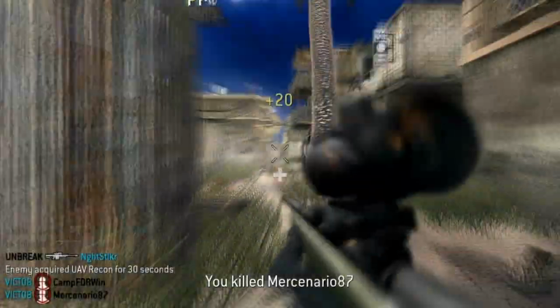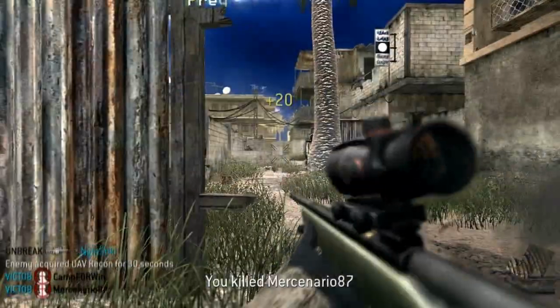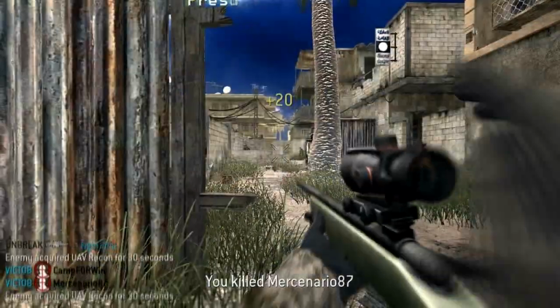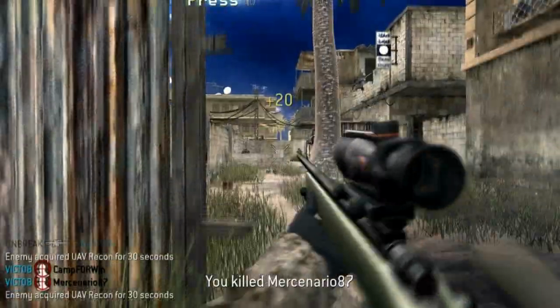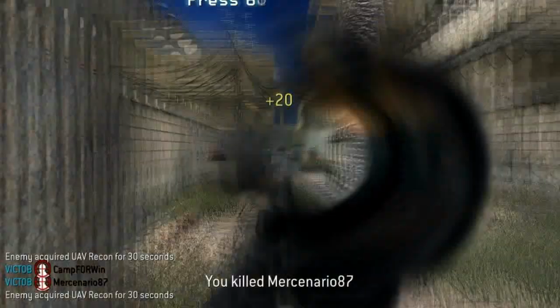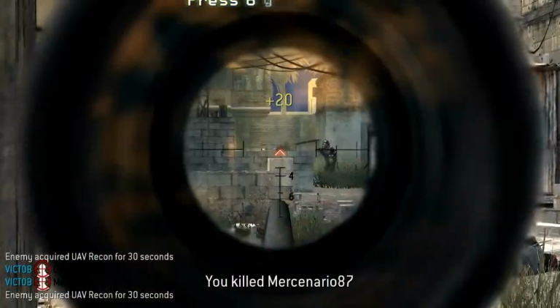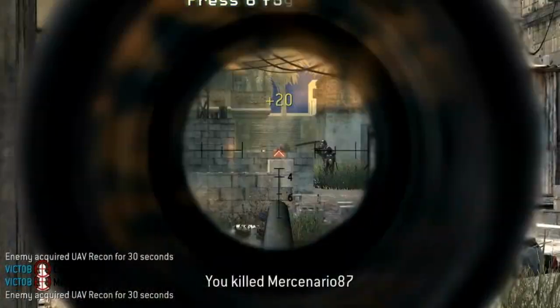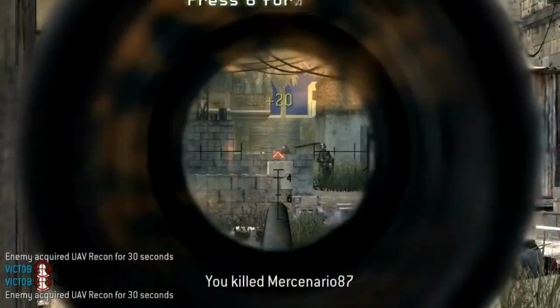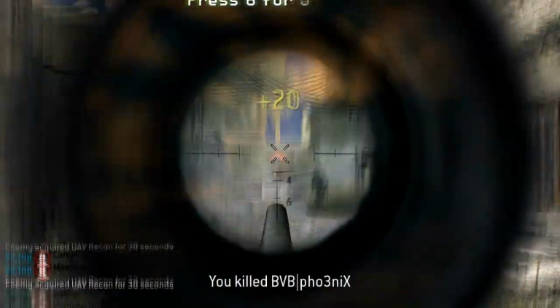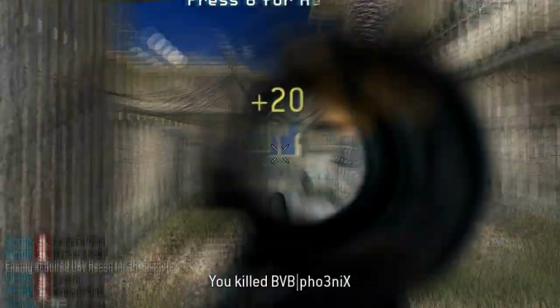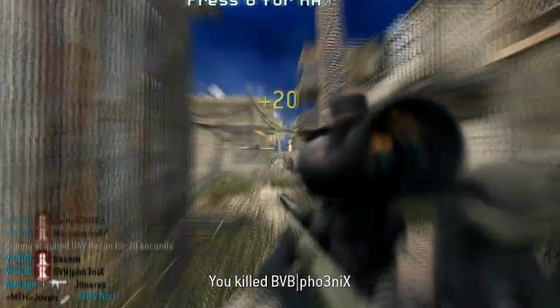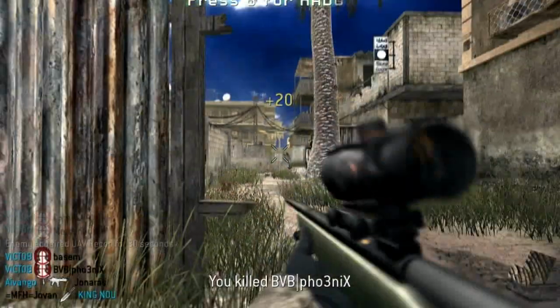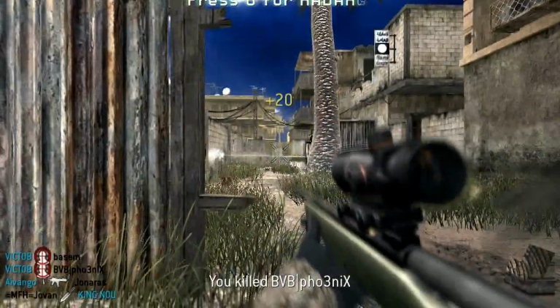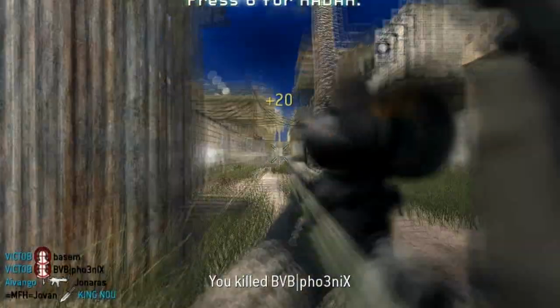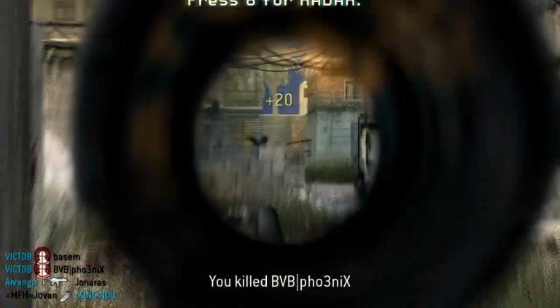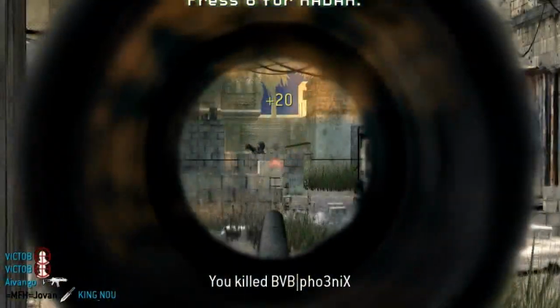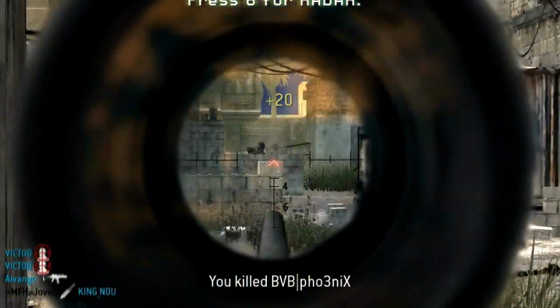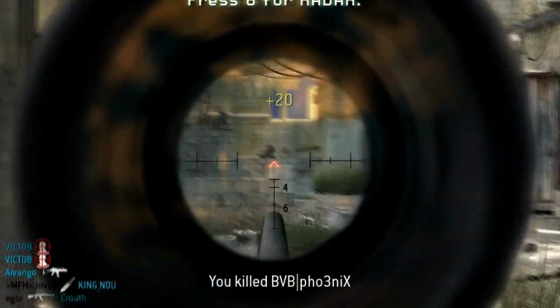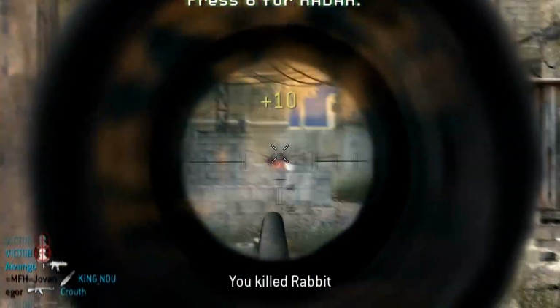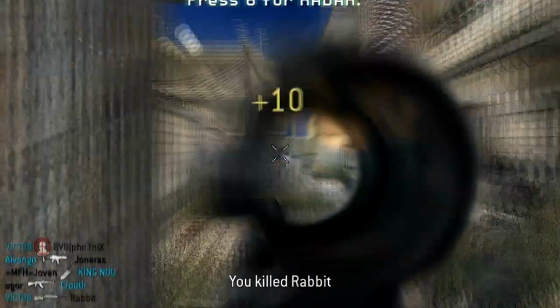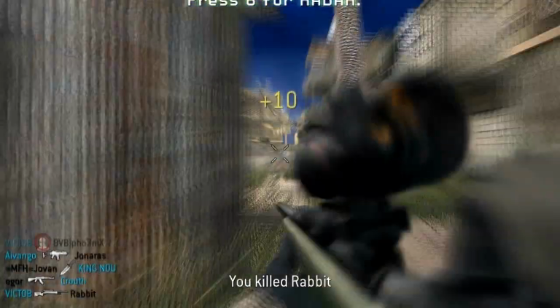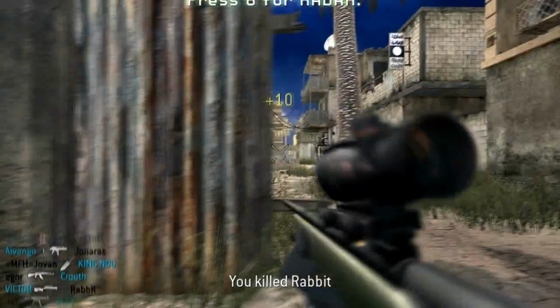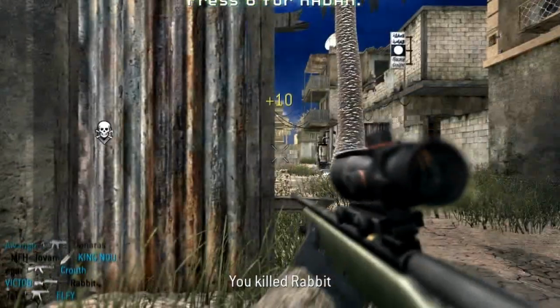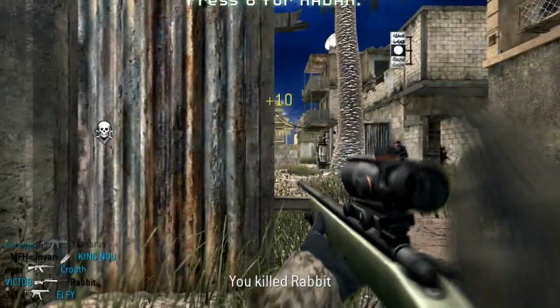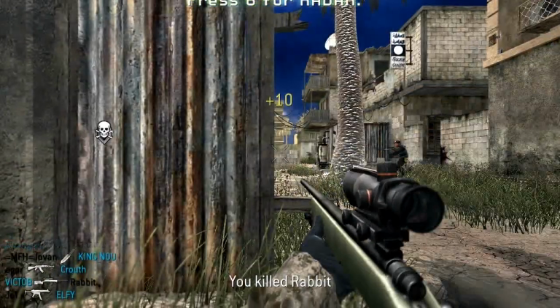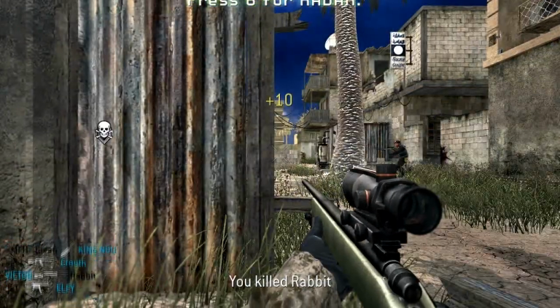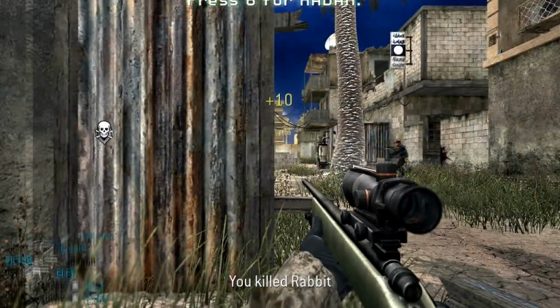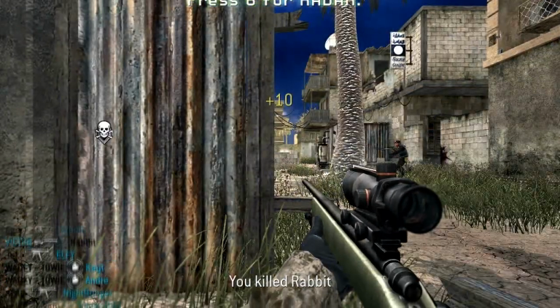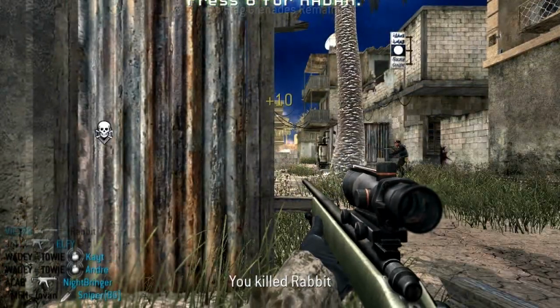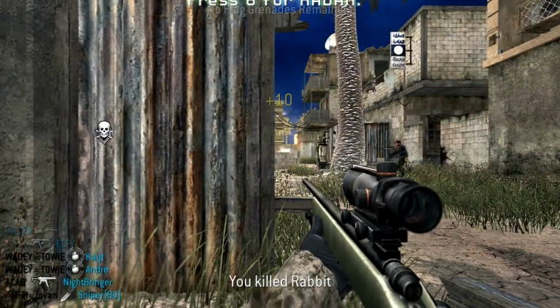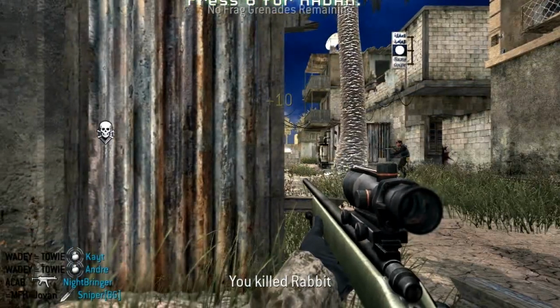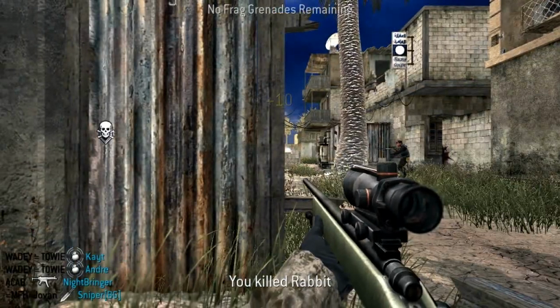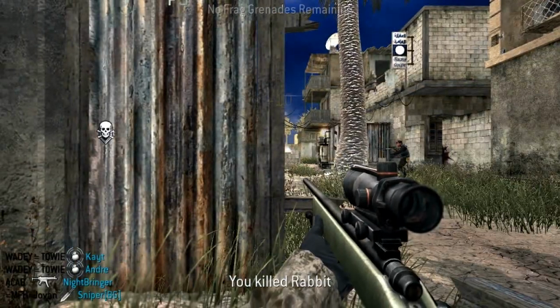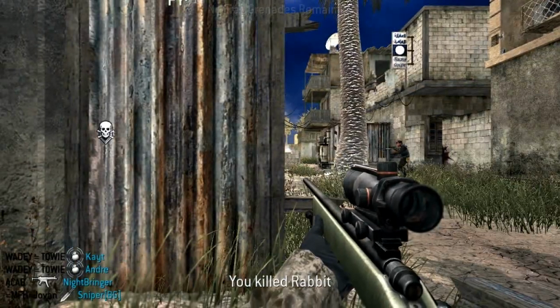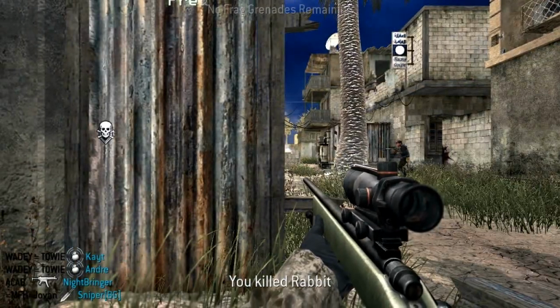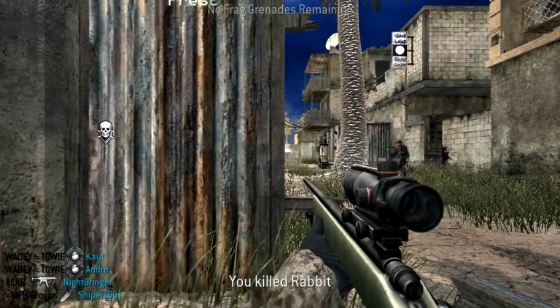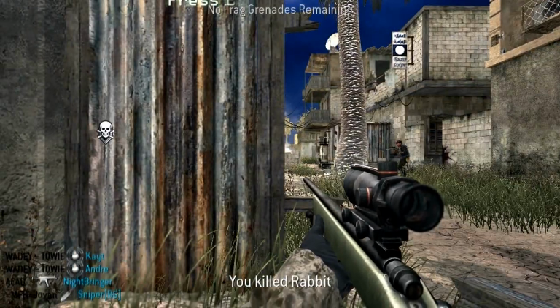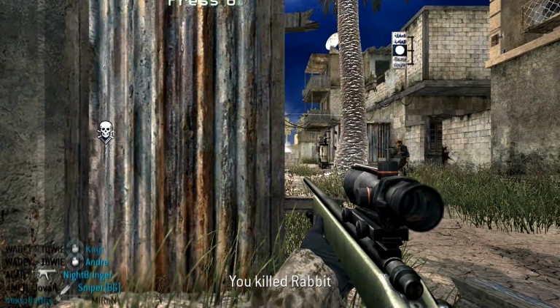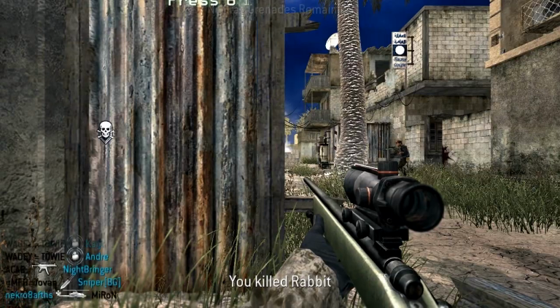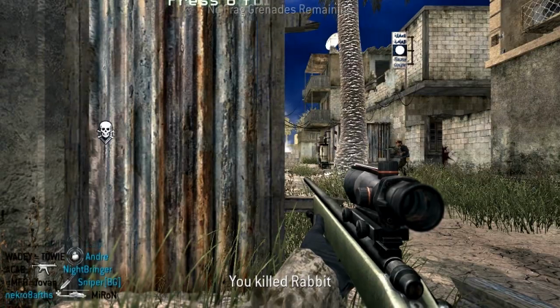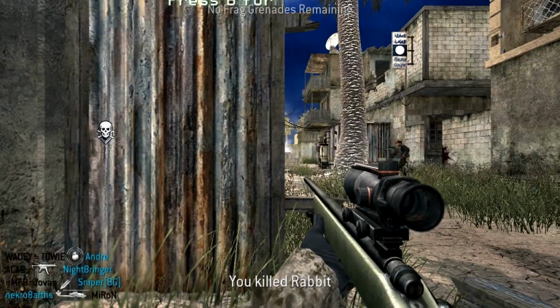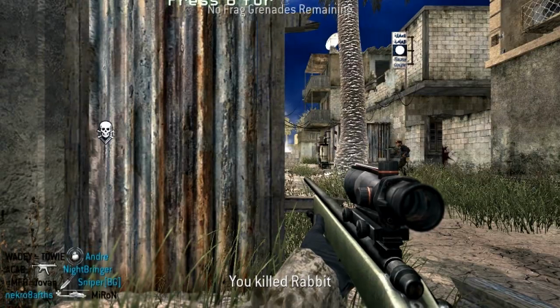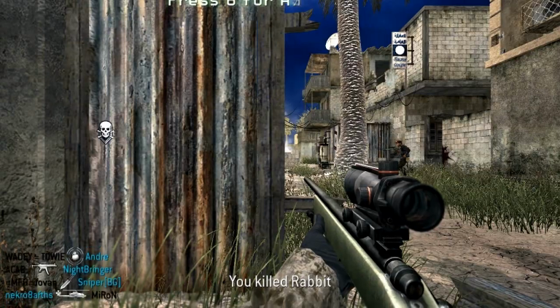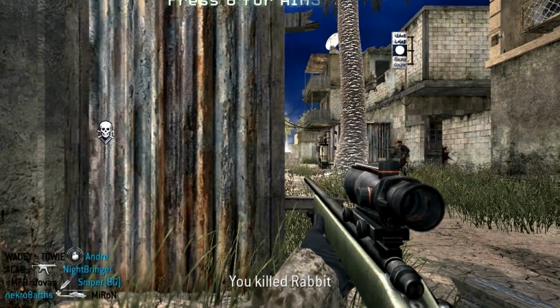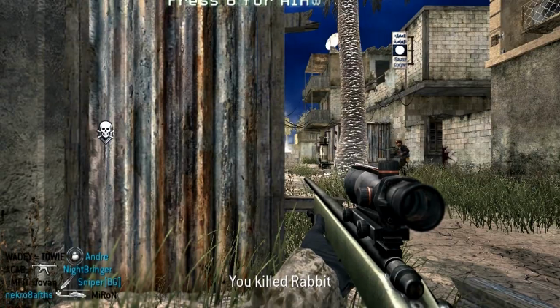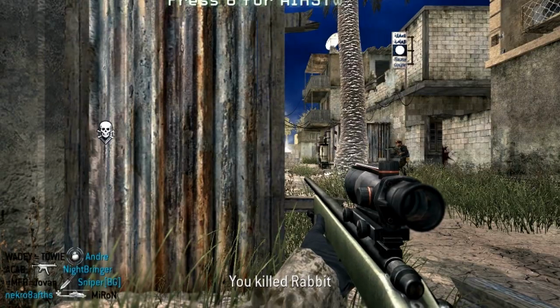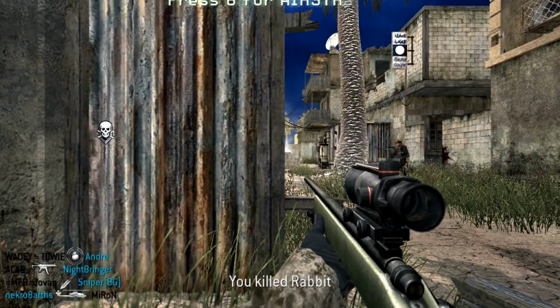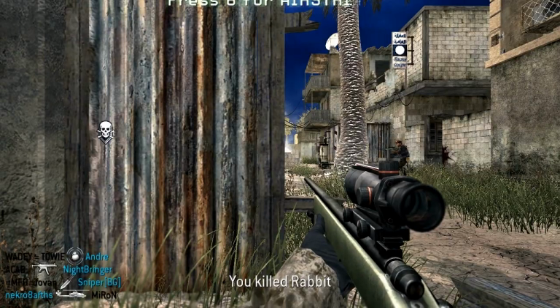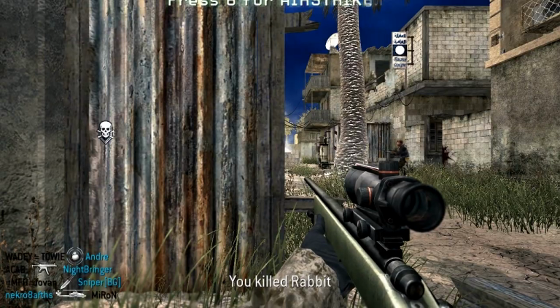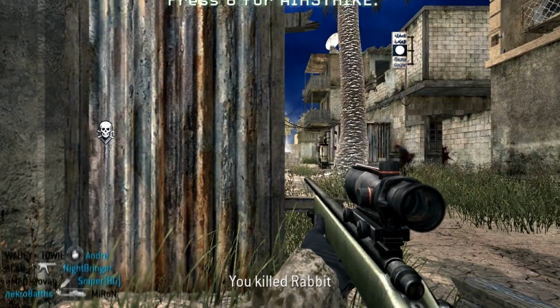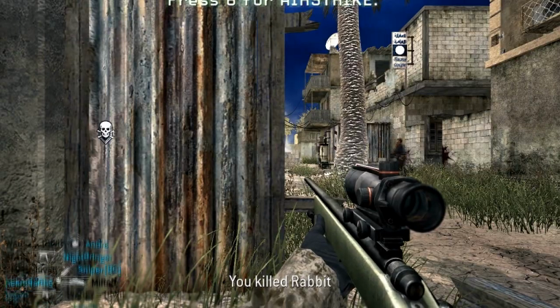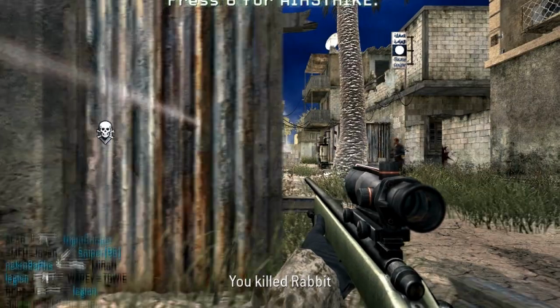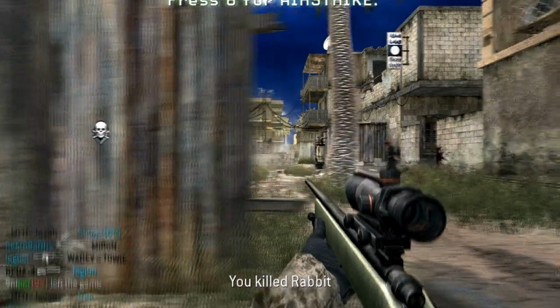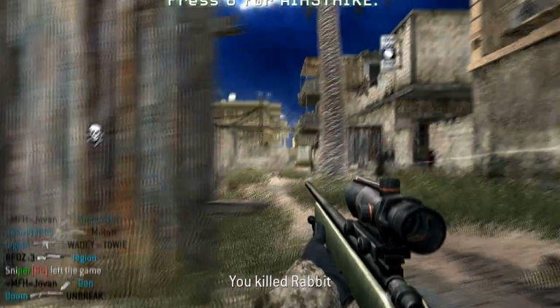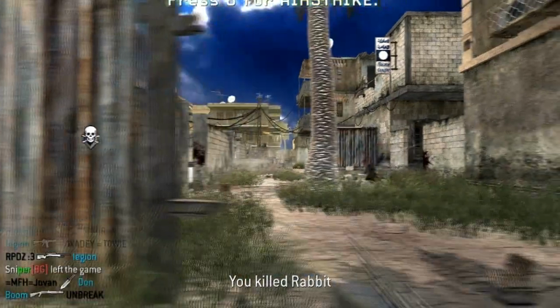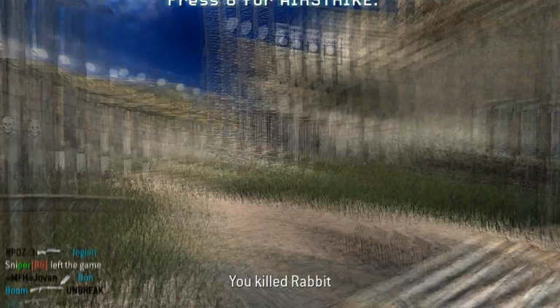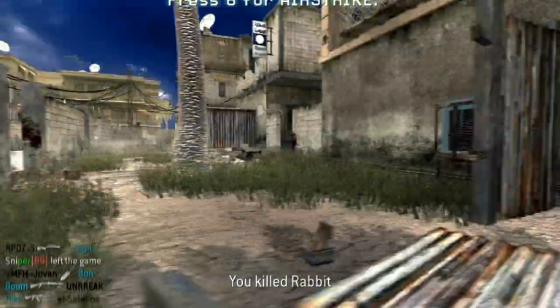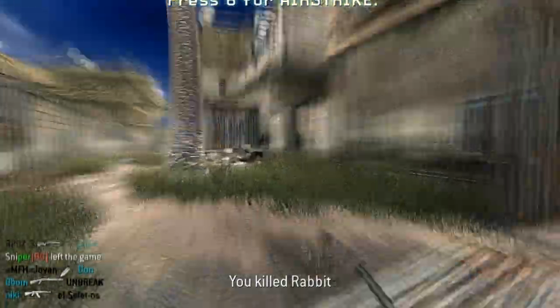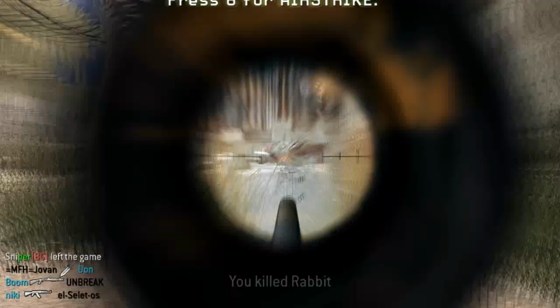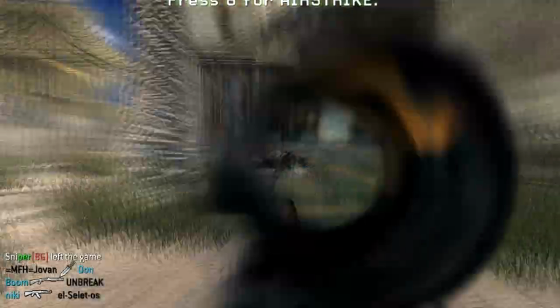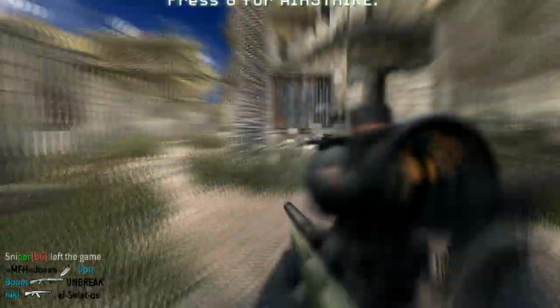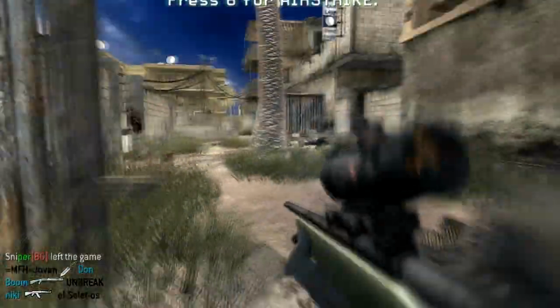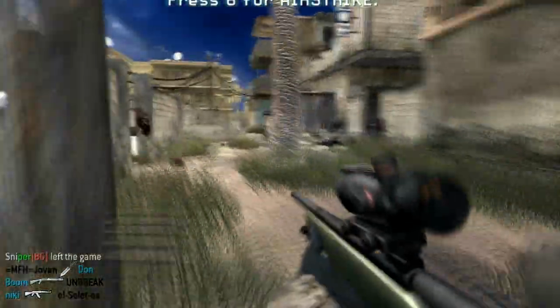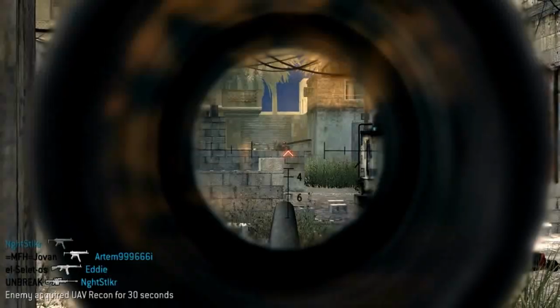Get a clack headshot and another for the quad headshot feed. Superb clip by Victob, and we will watch it again in slow motion for you guys.